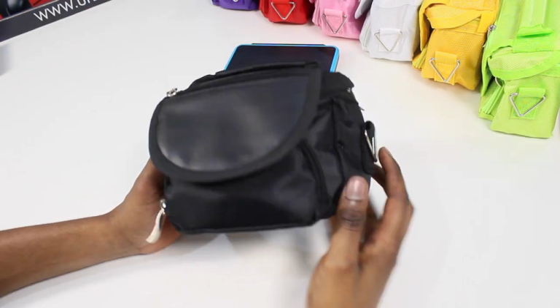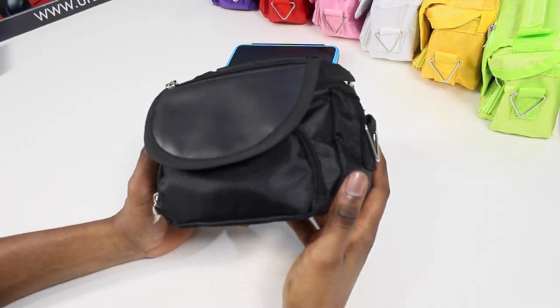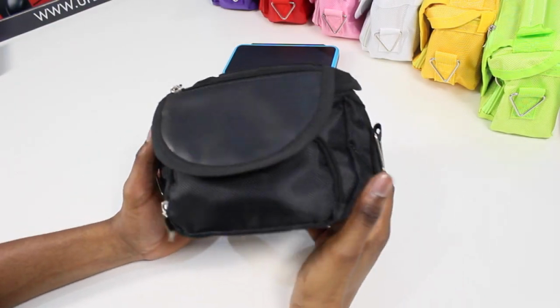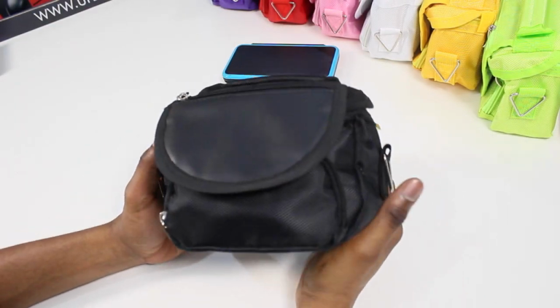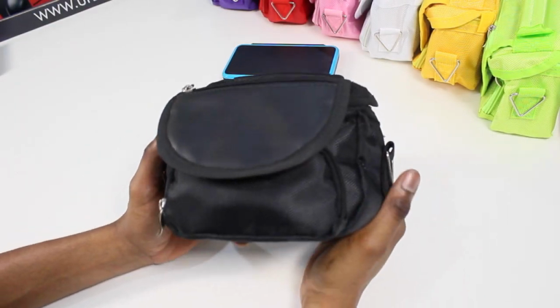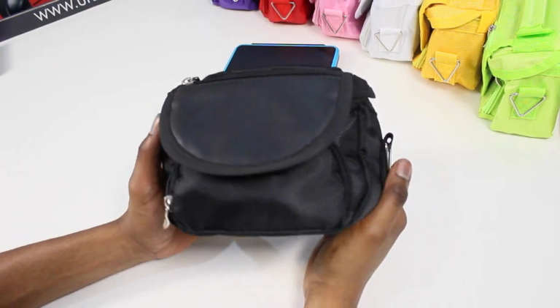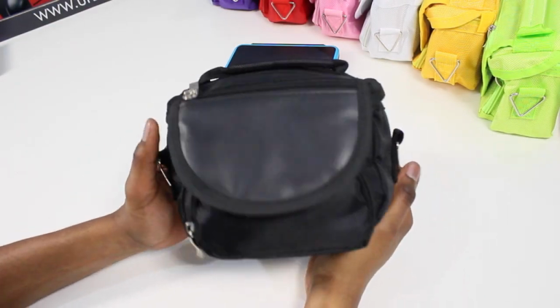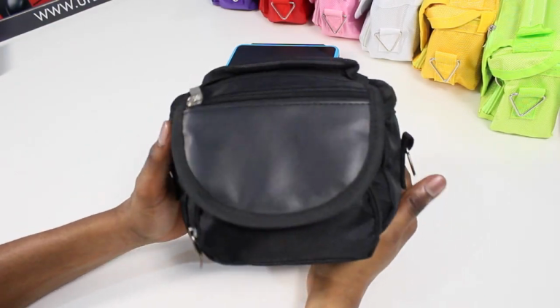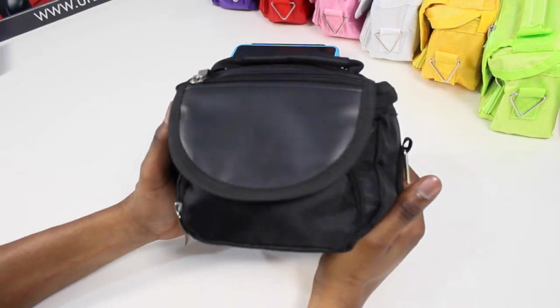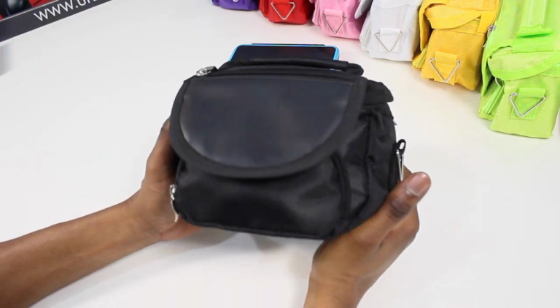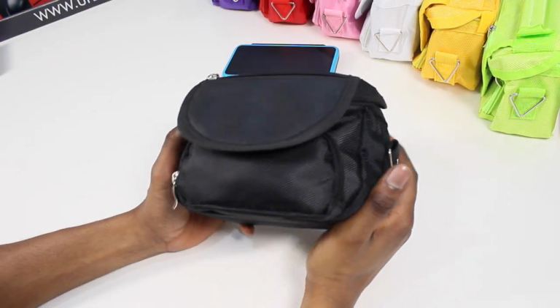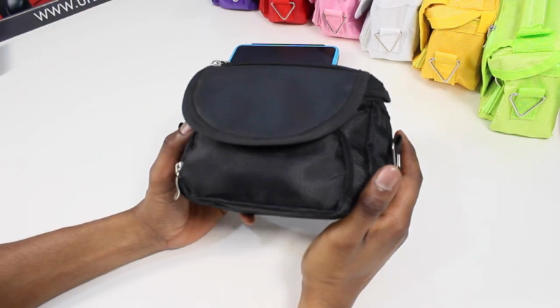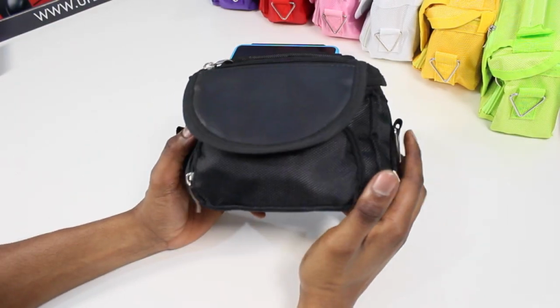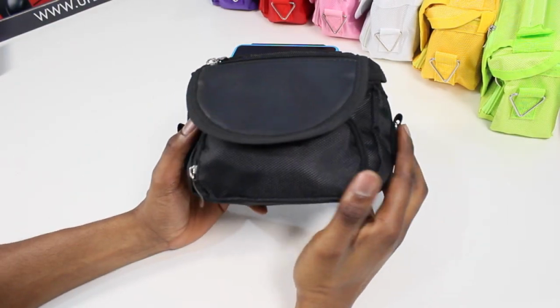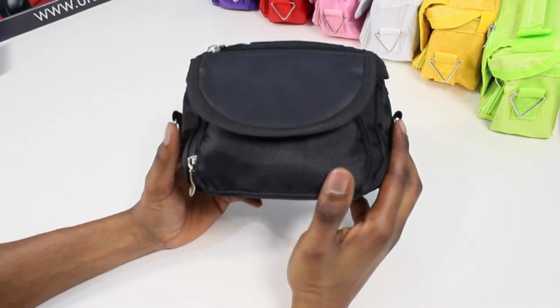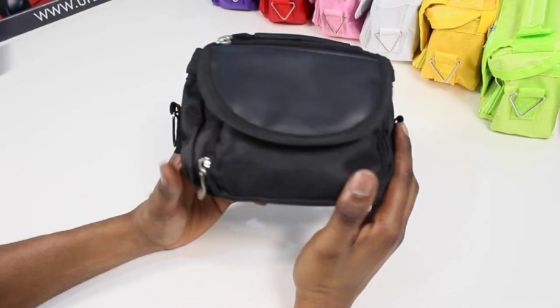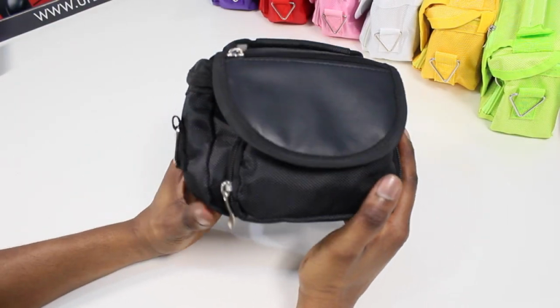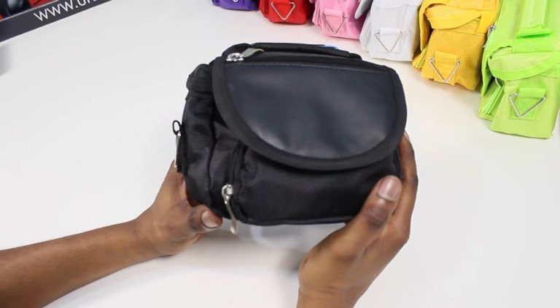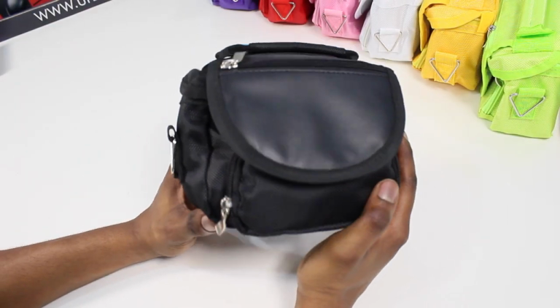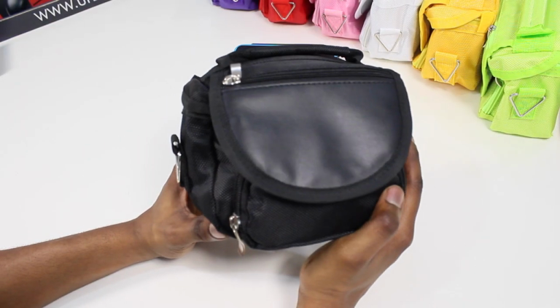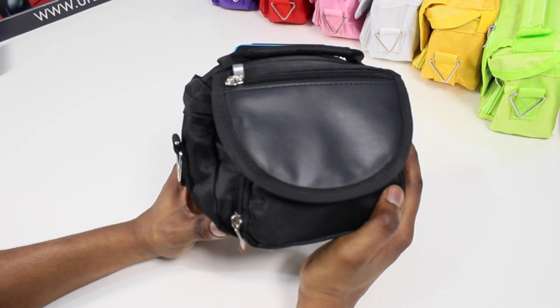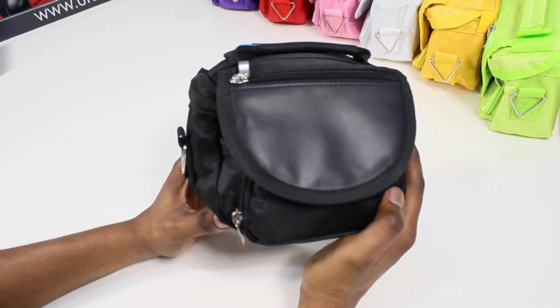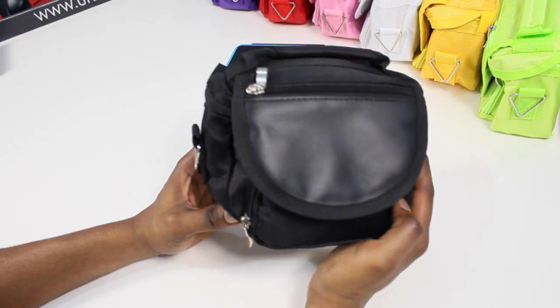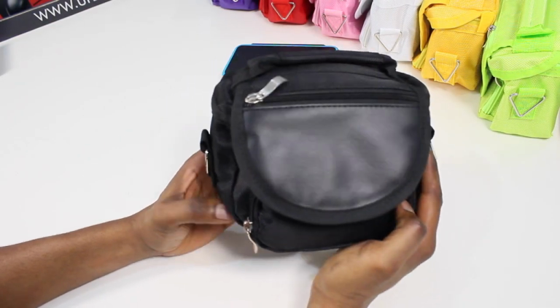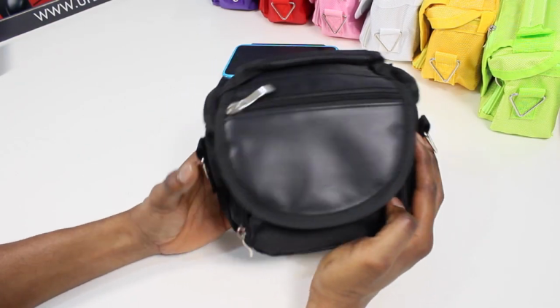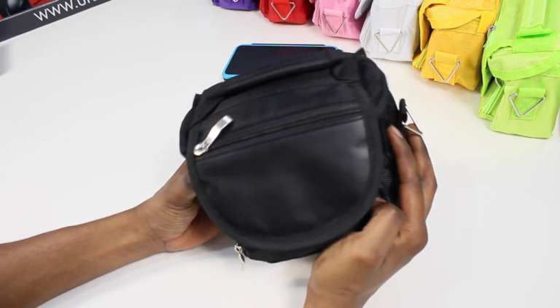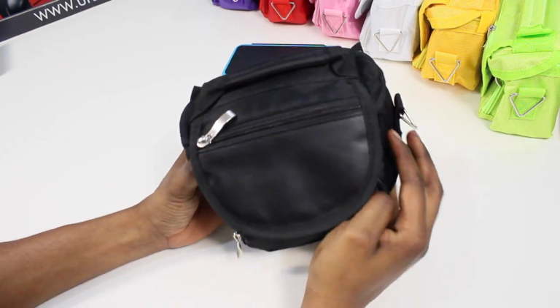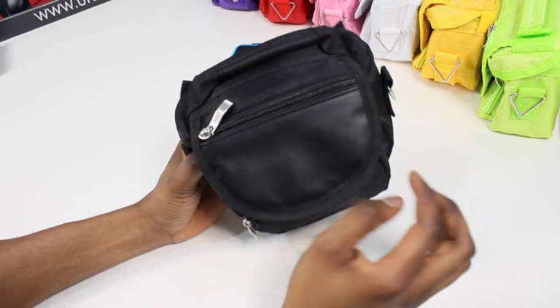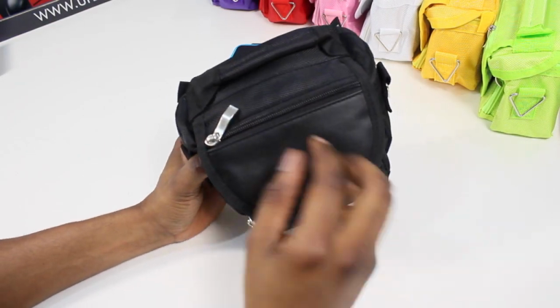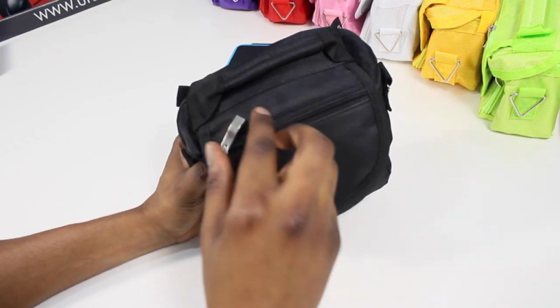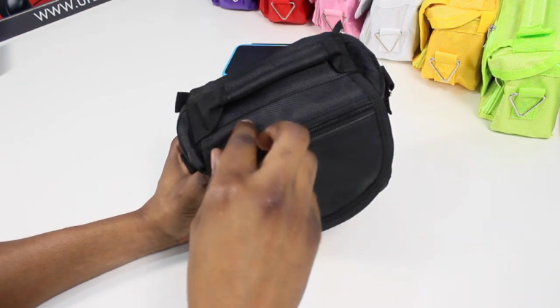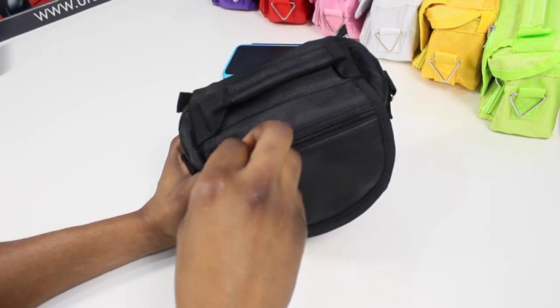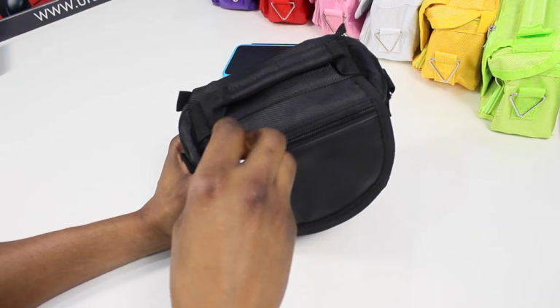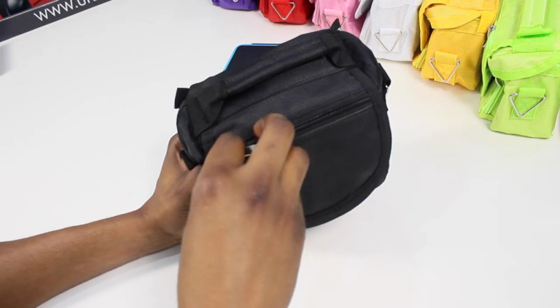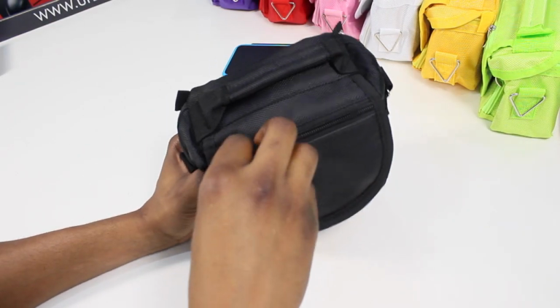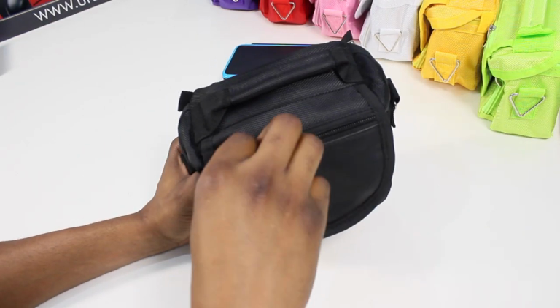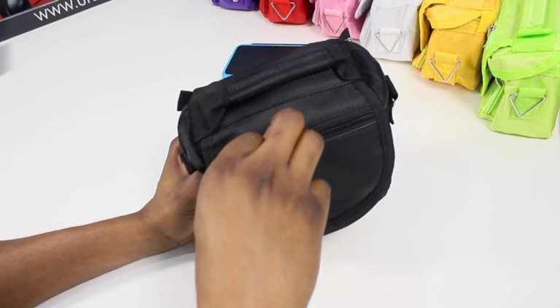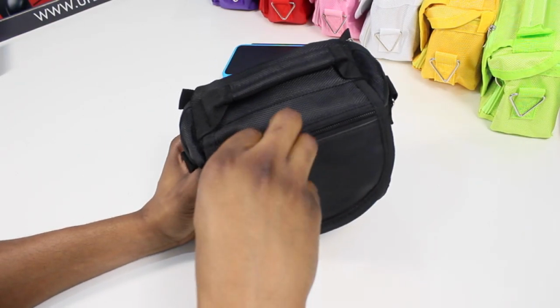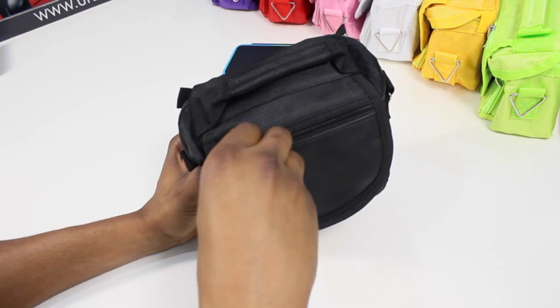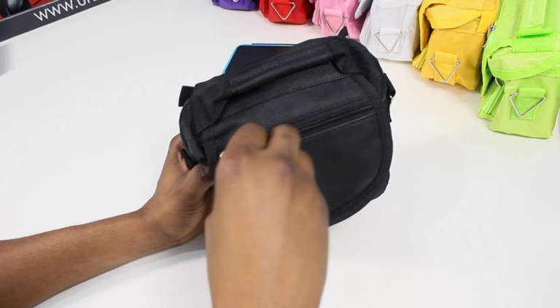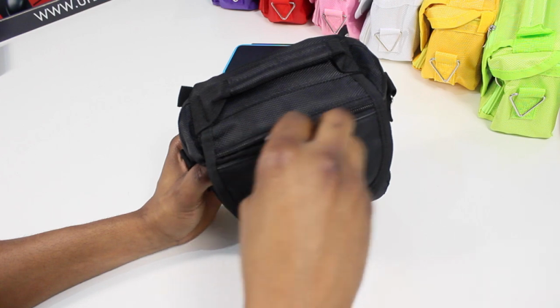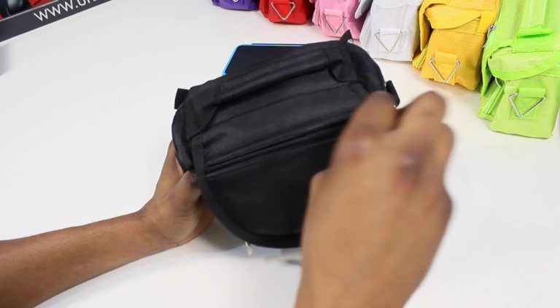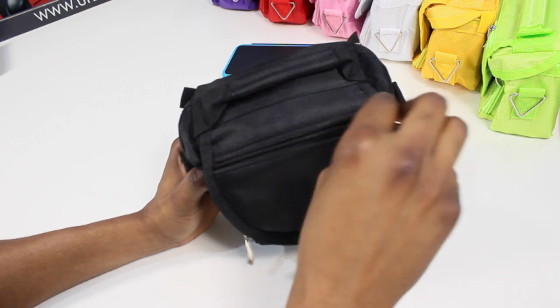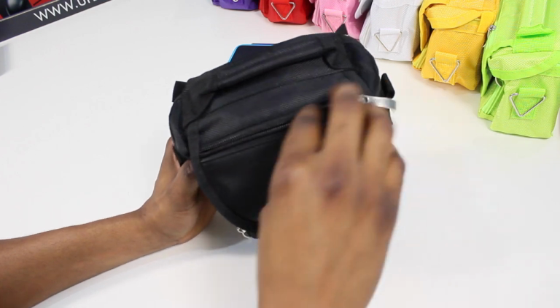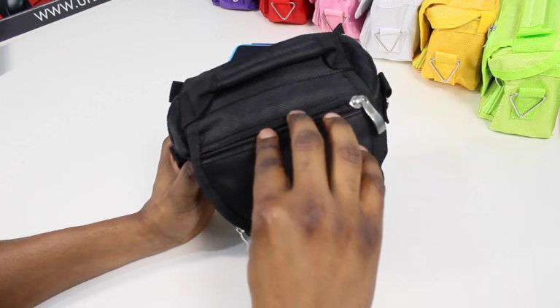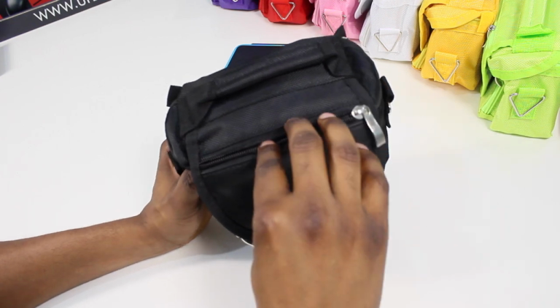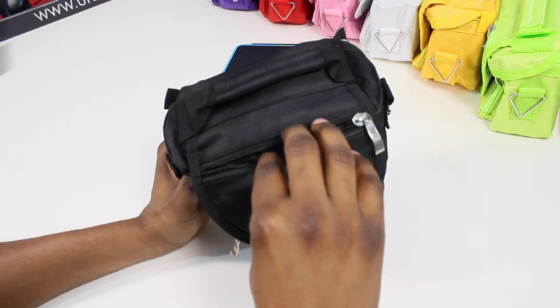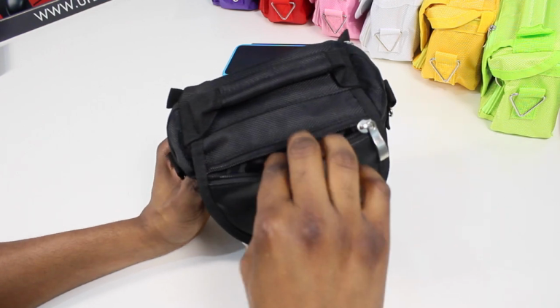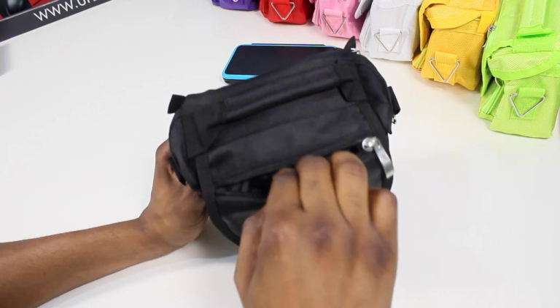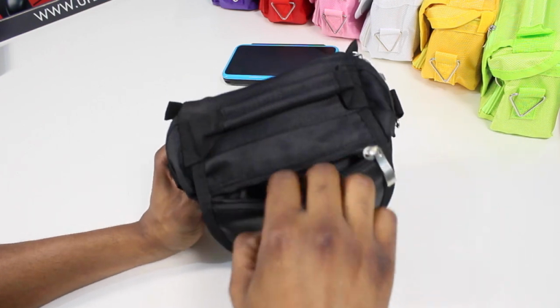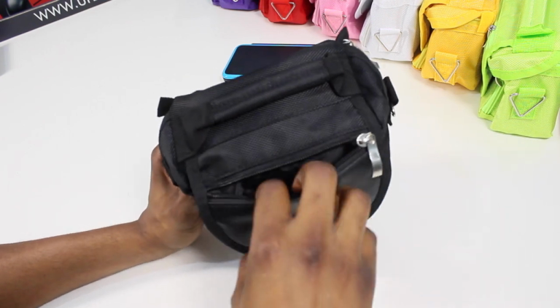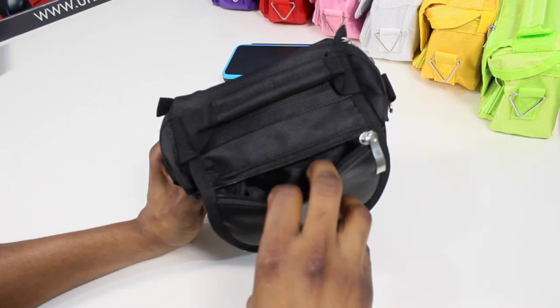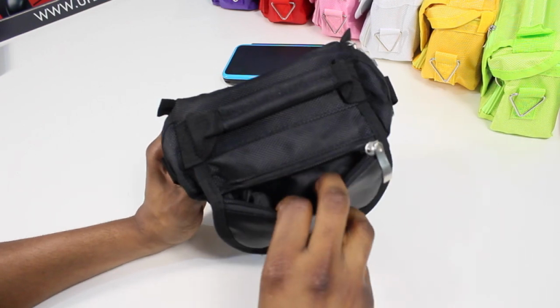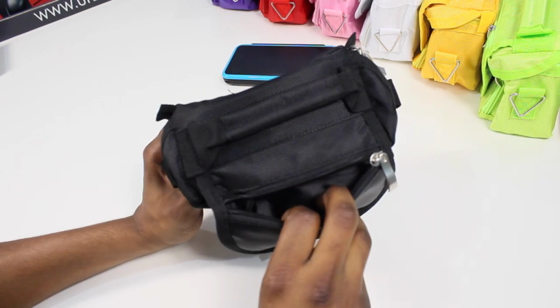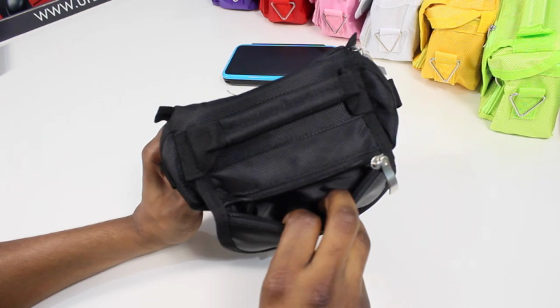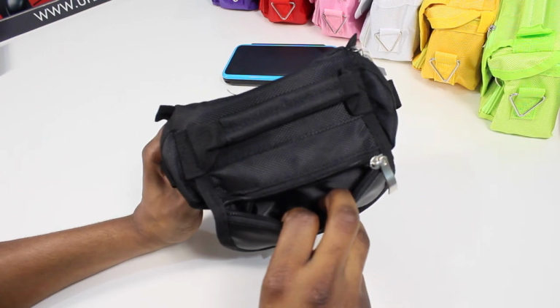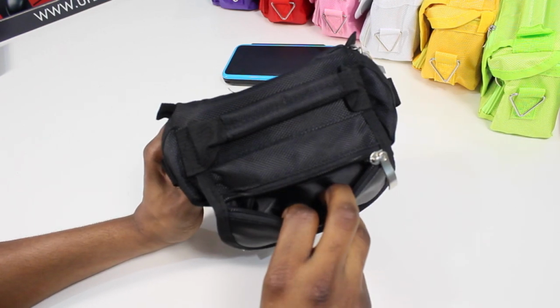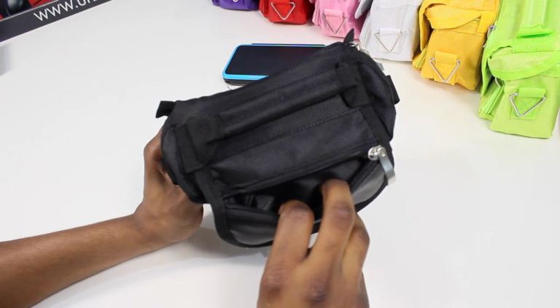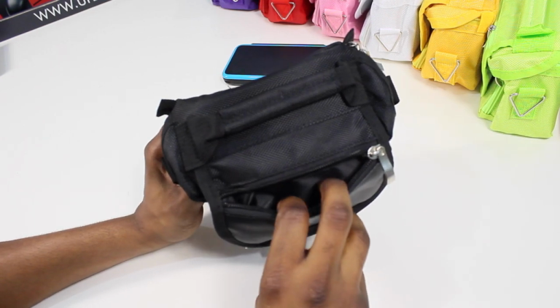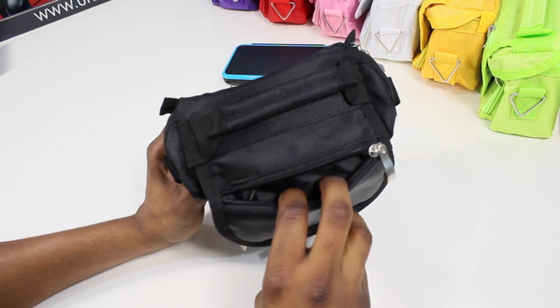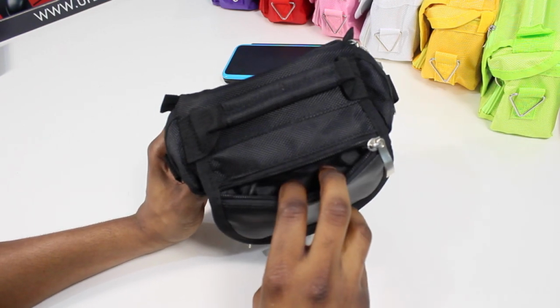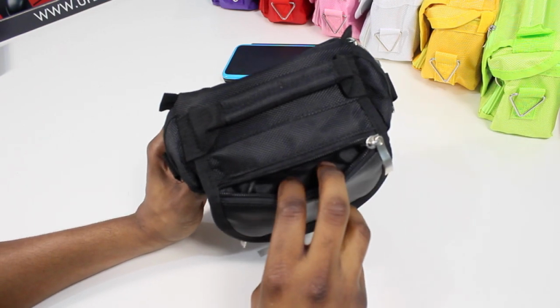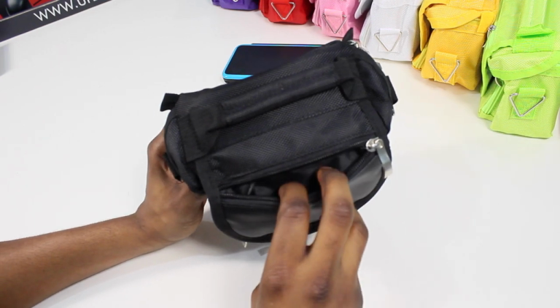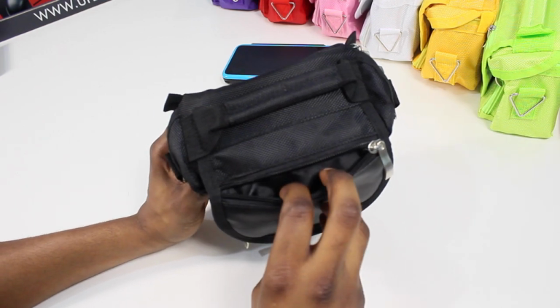So as you can see, it can hold quite a lot and you've still got this compartment empty for whatever else you think you might need.